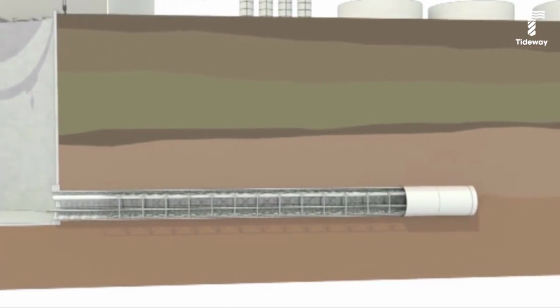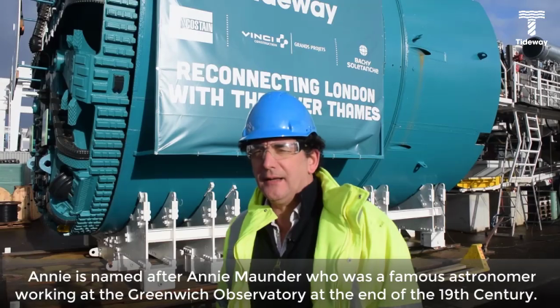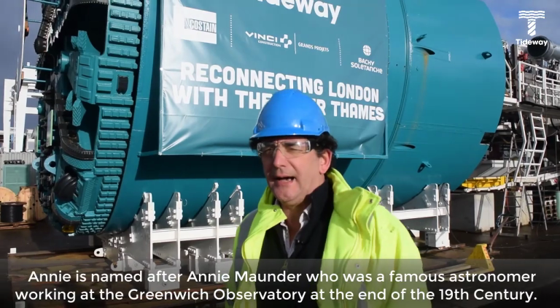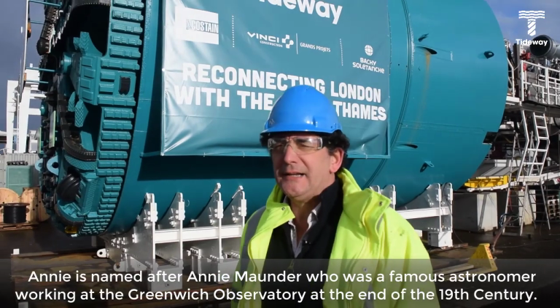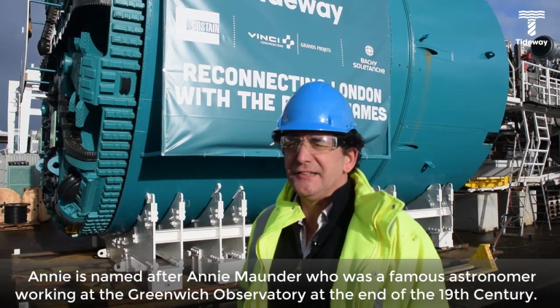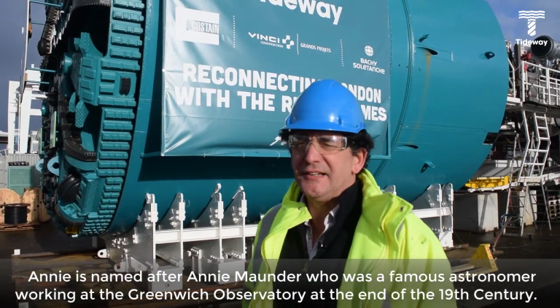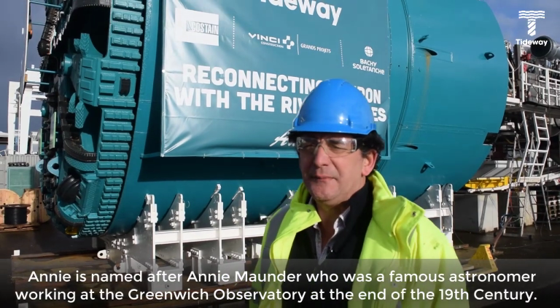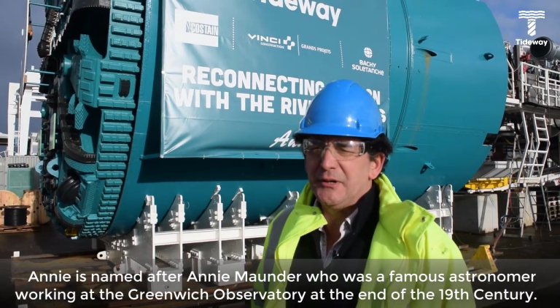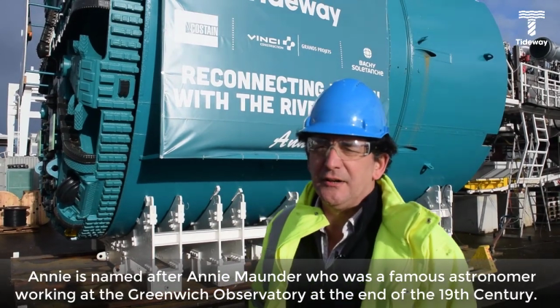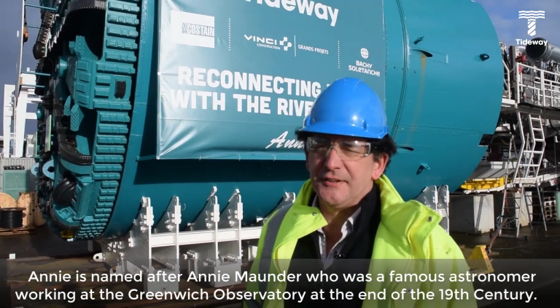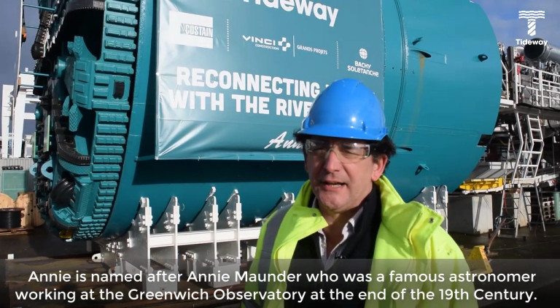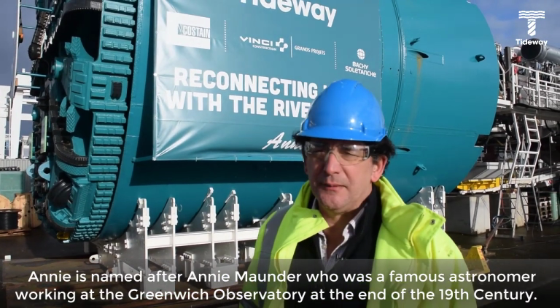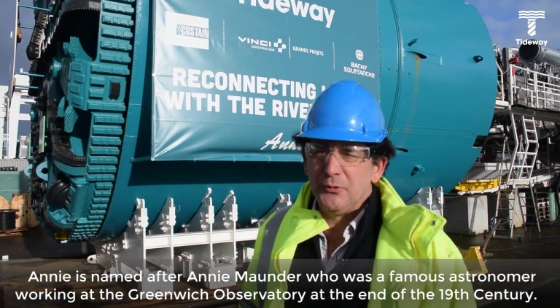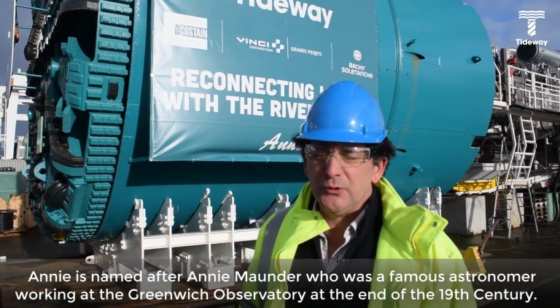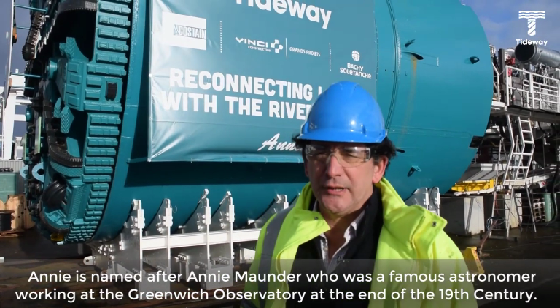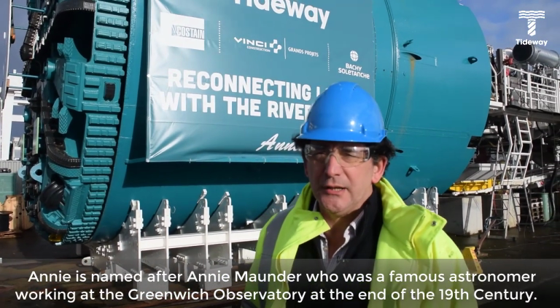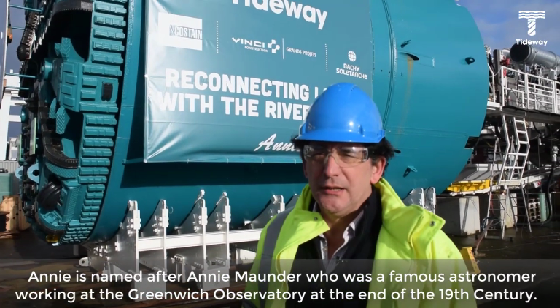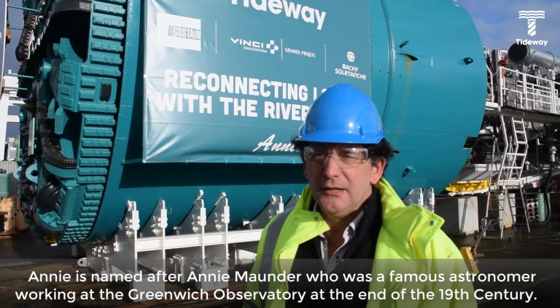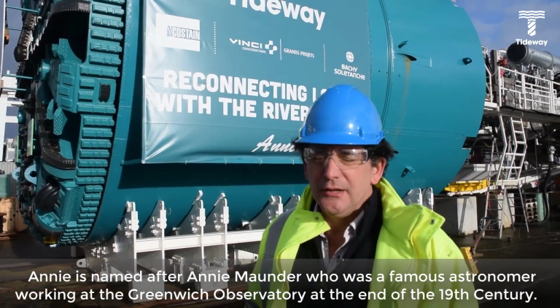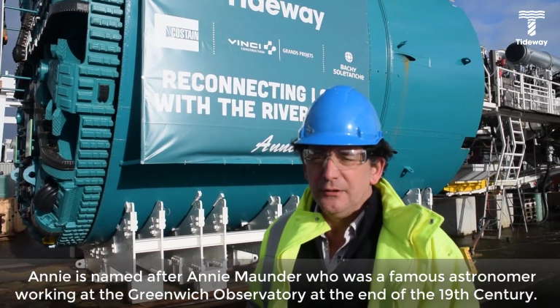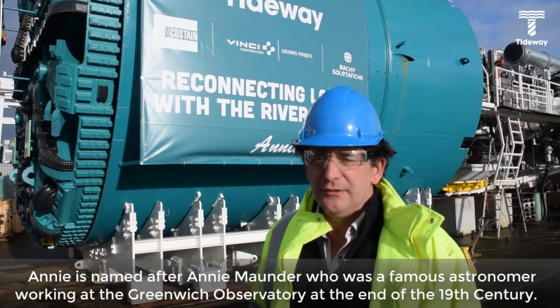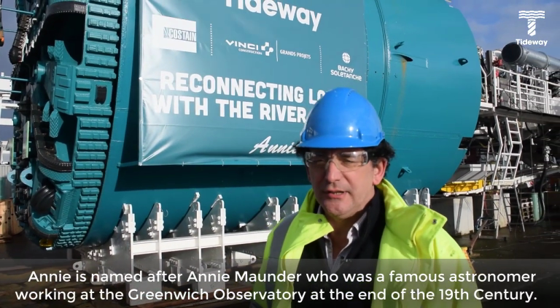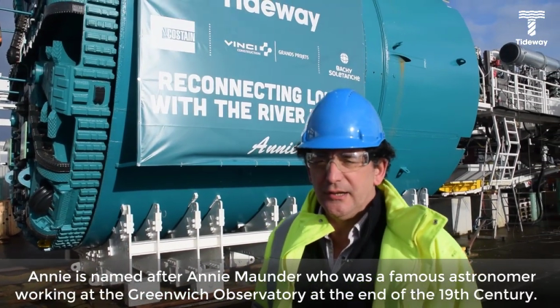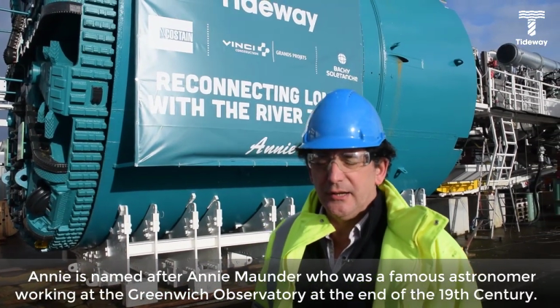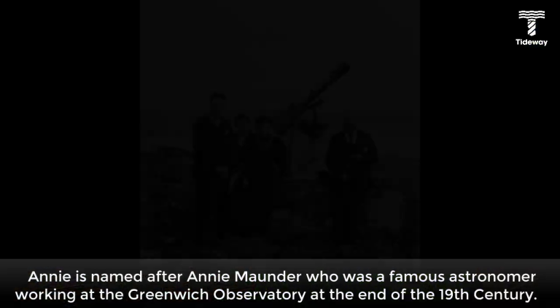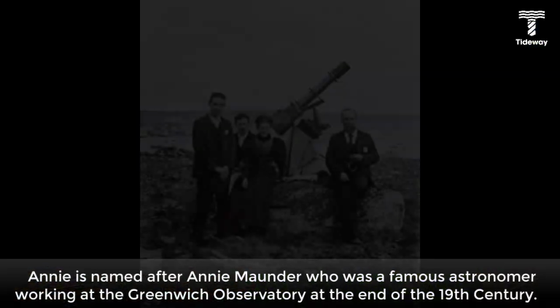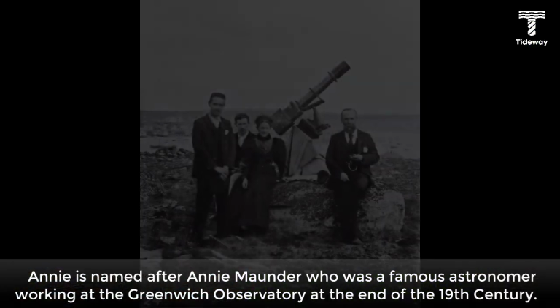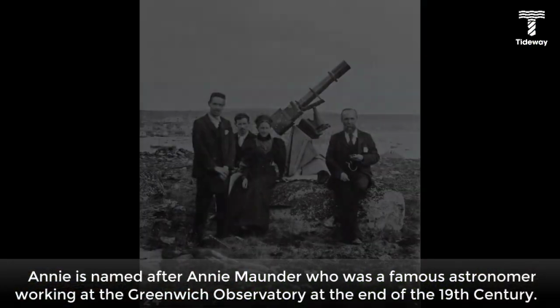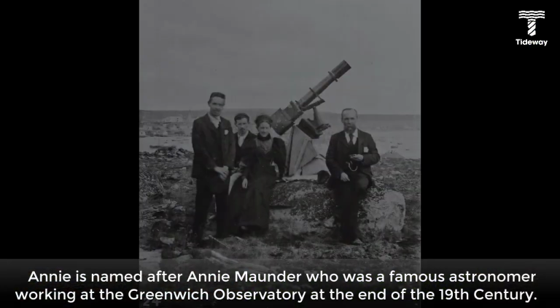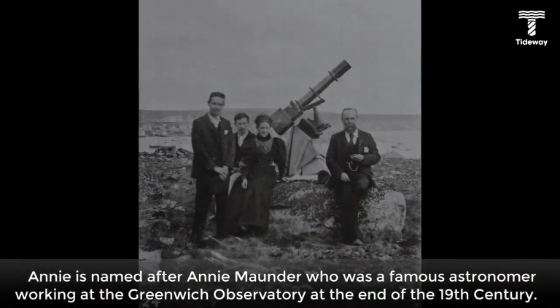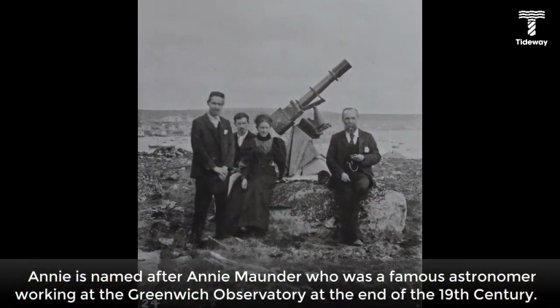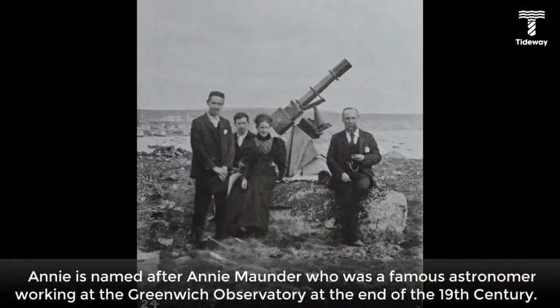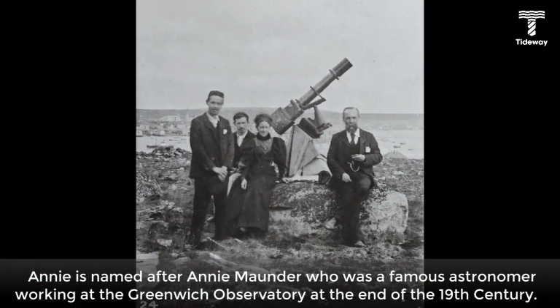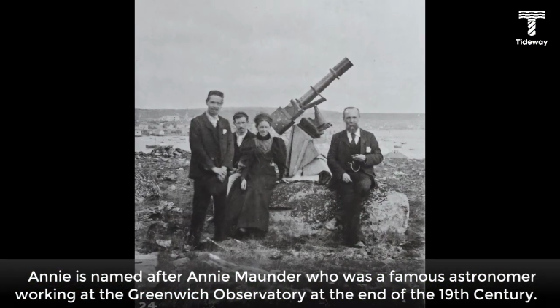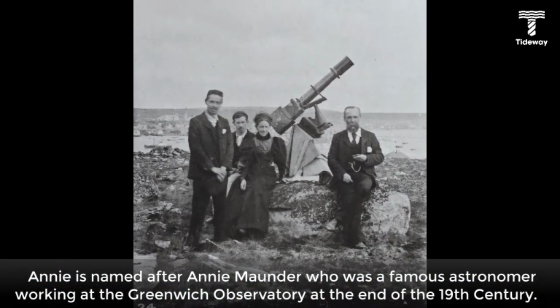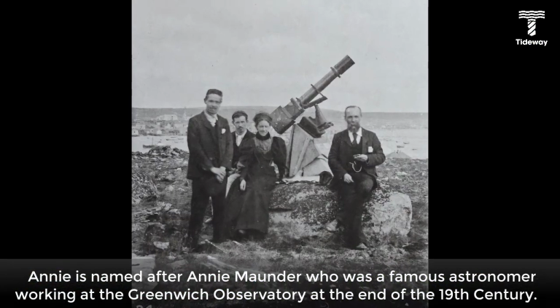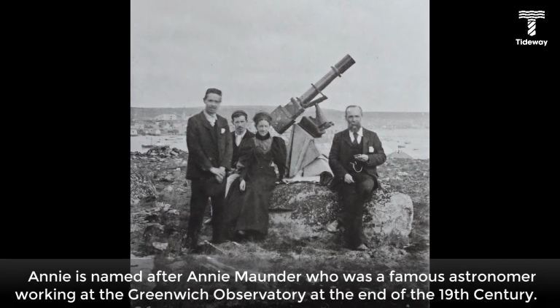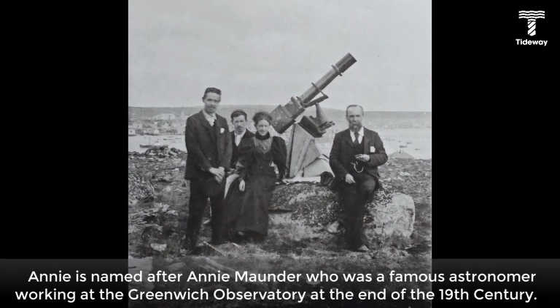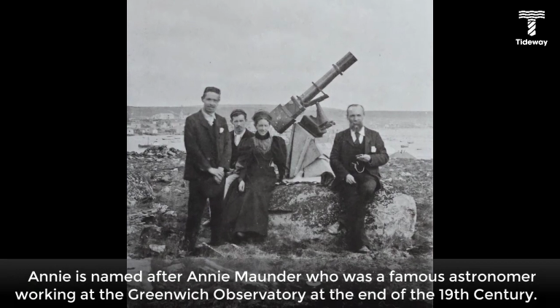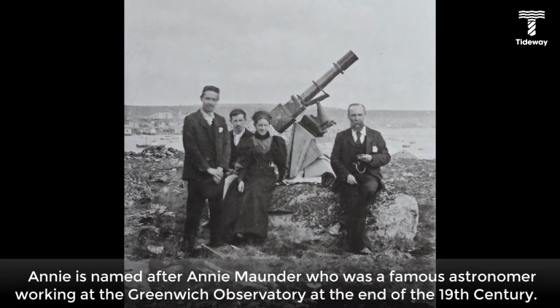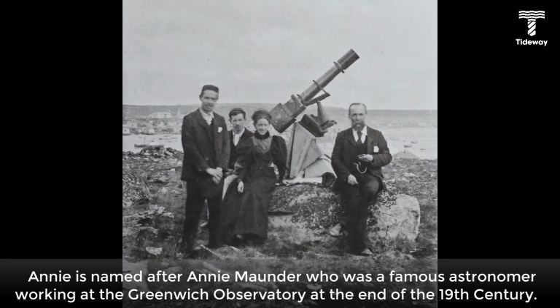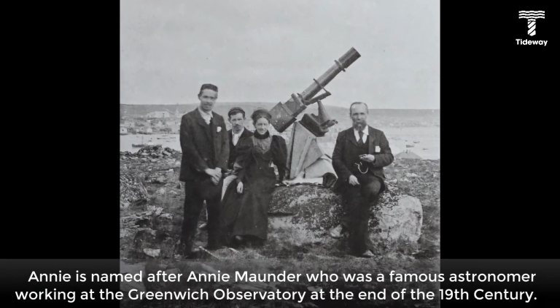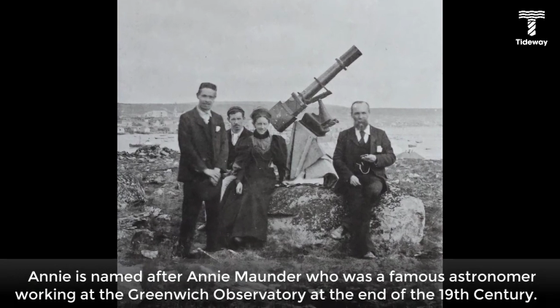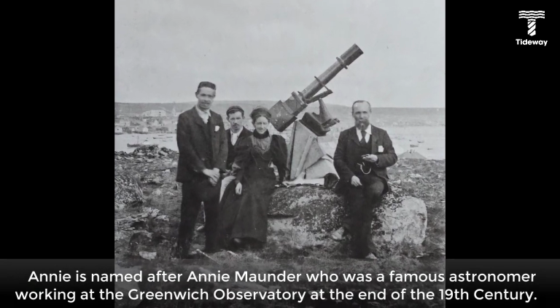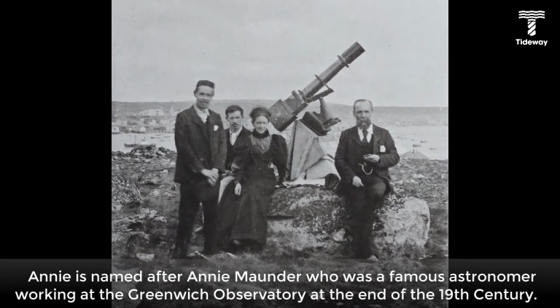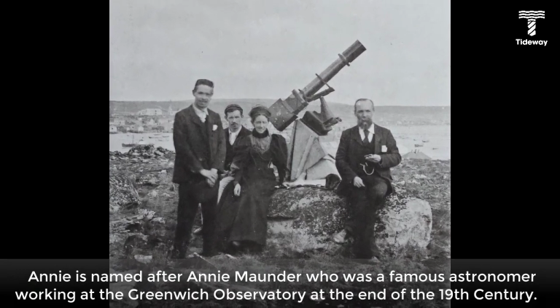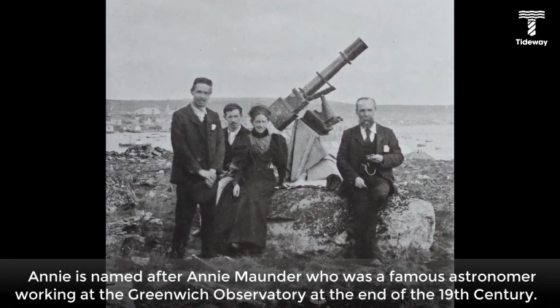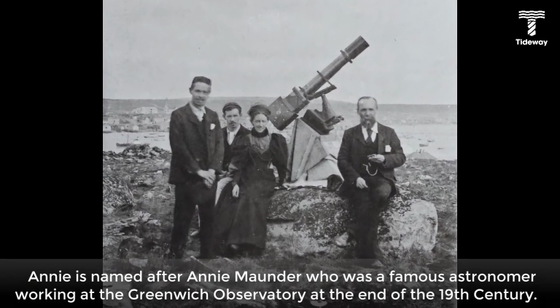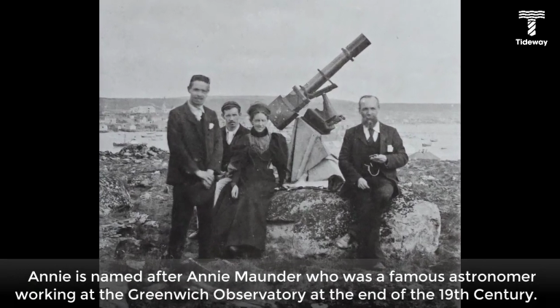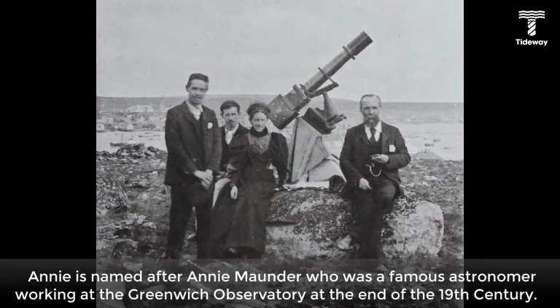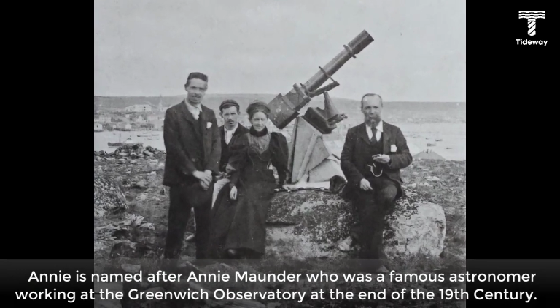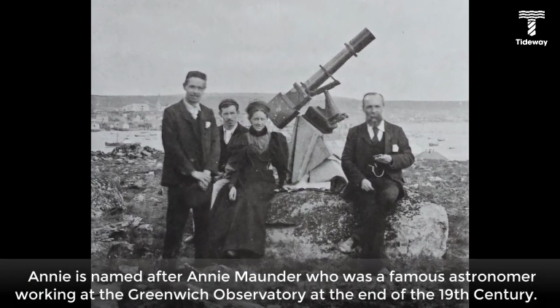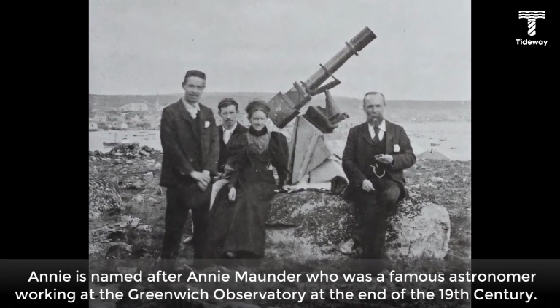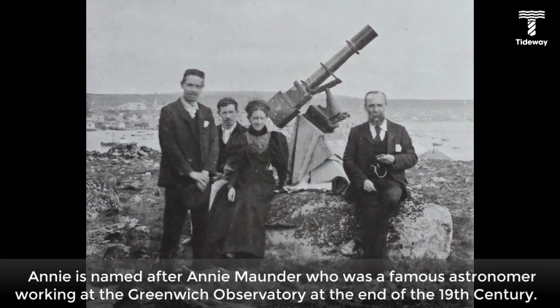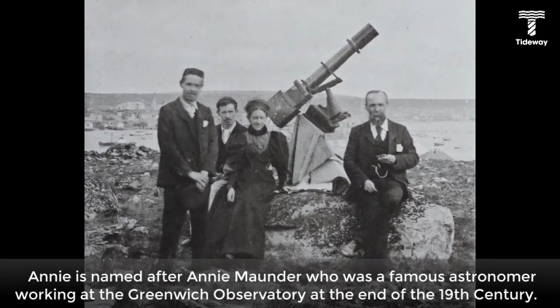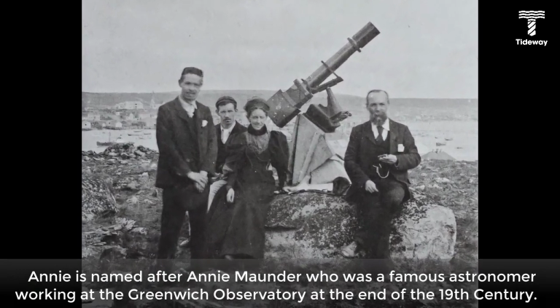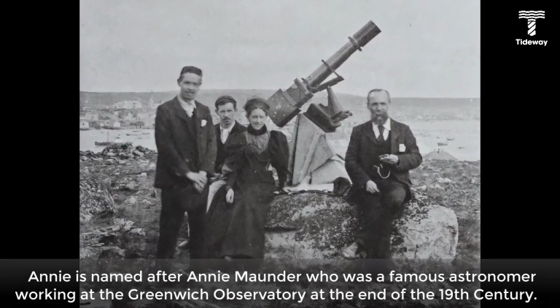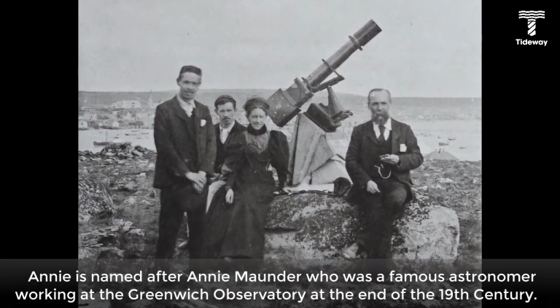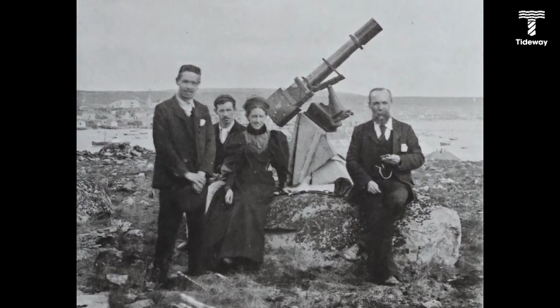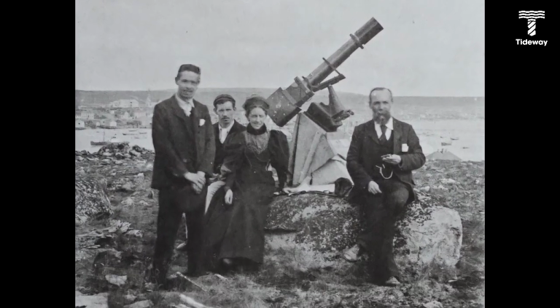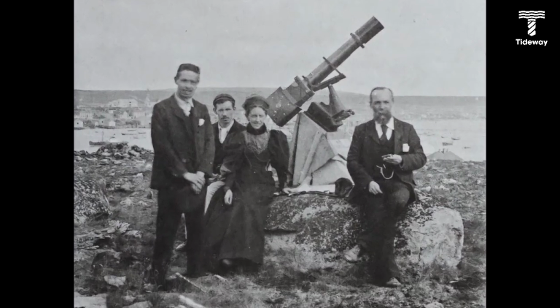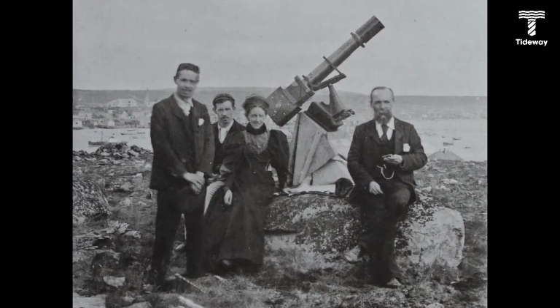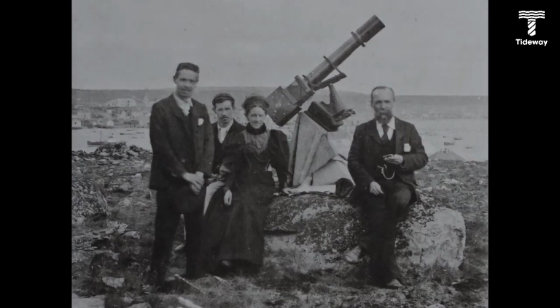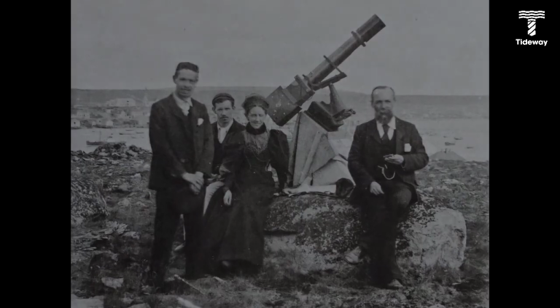Annie is named after Annie Maunder, who was a famous astronomer working at the Greenwich Observatory at the end of the 19th century.